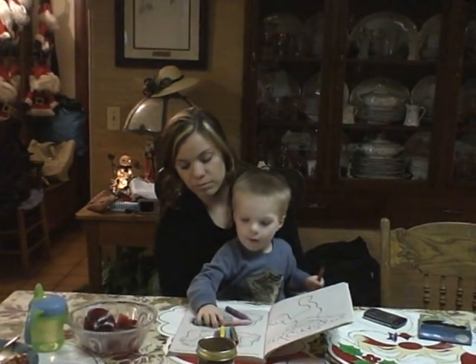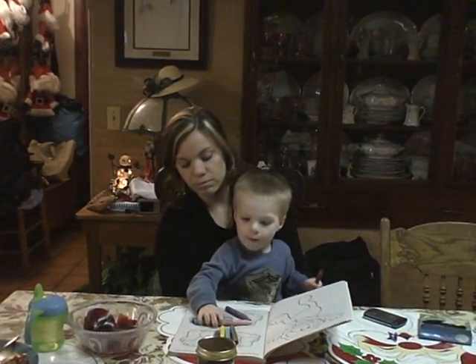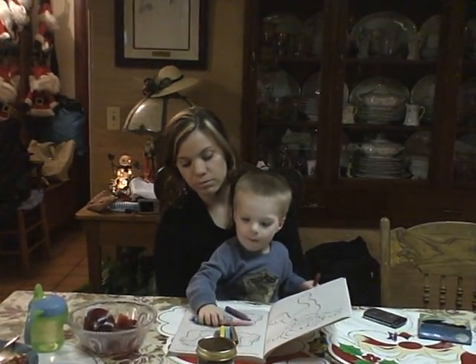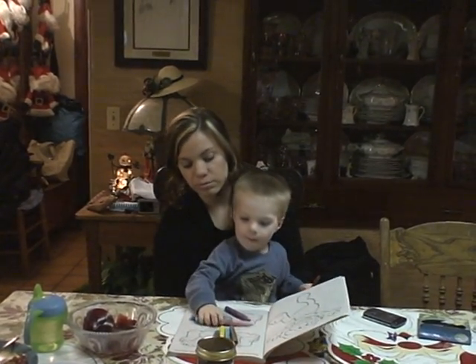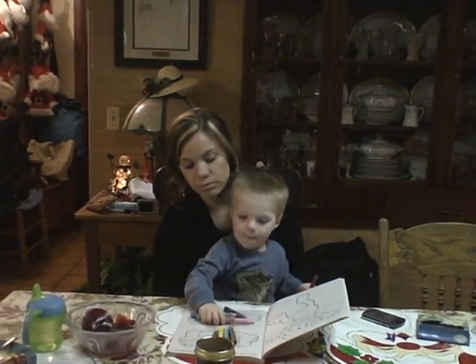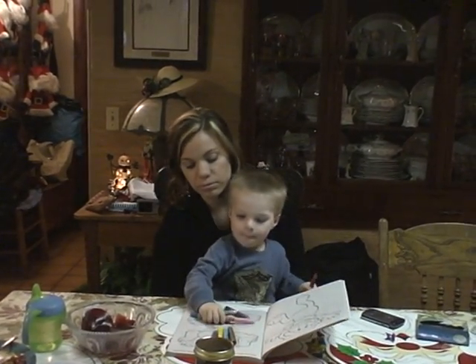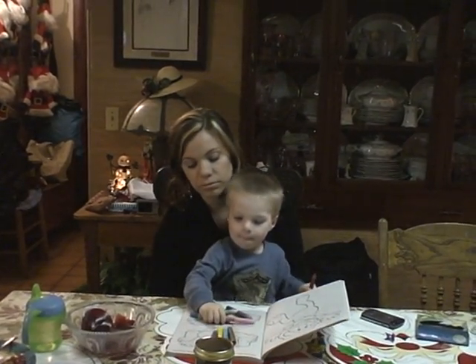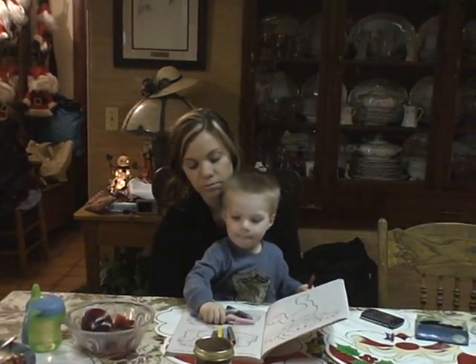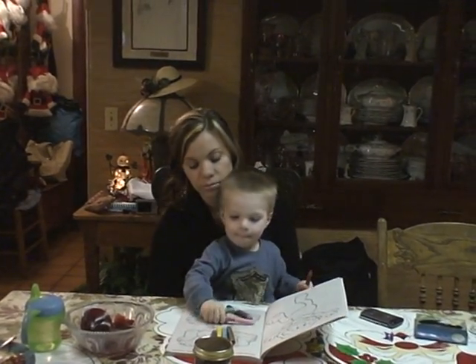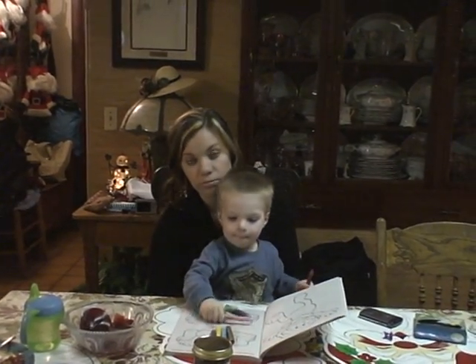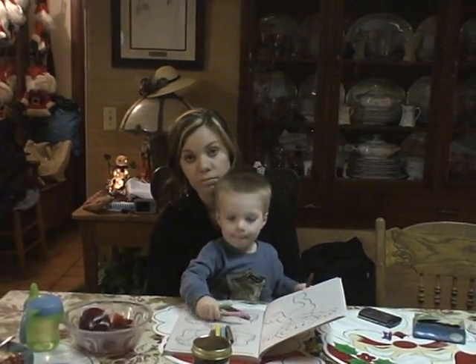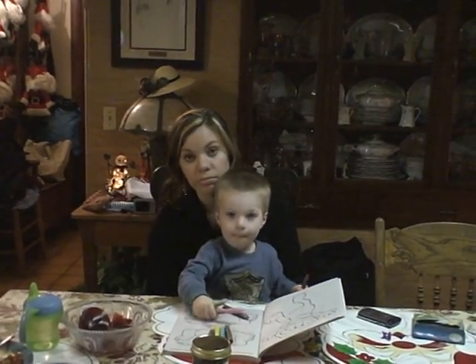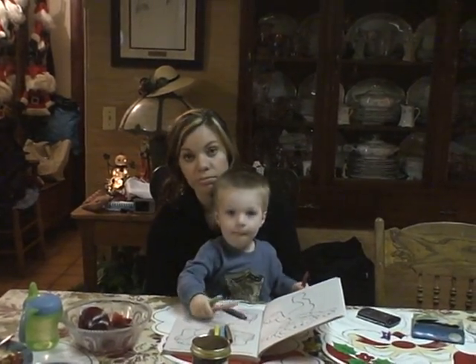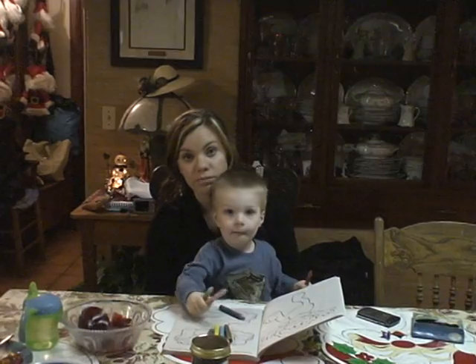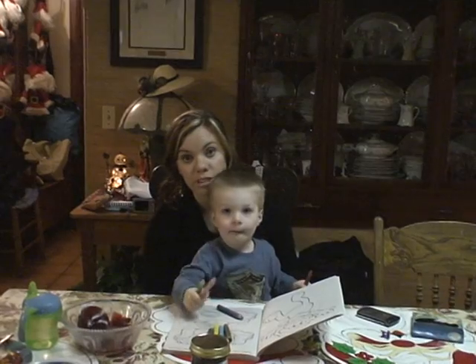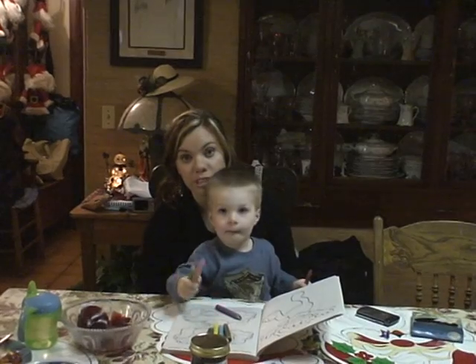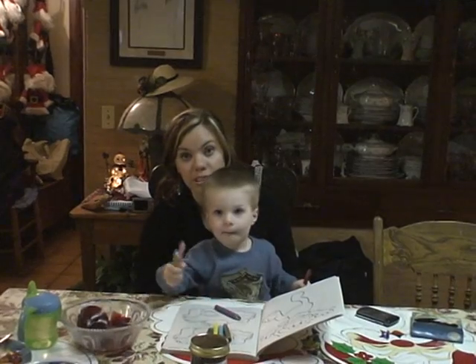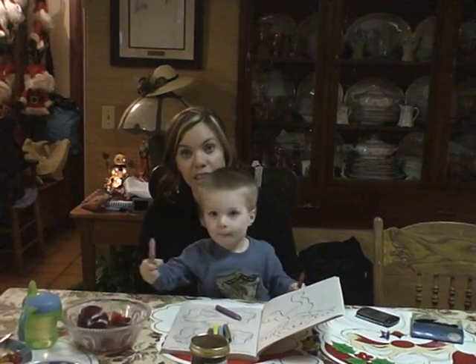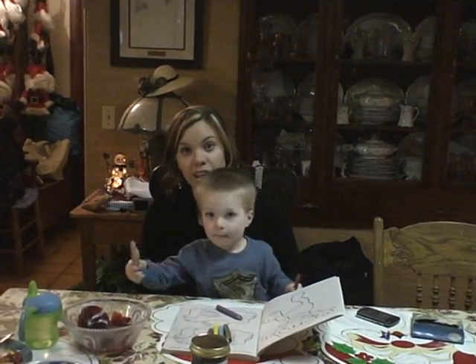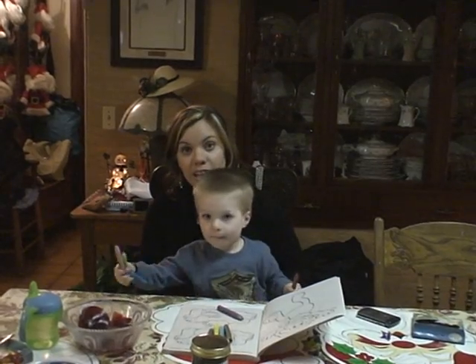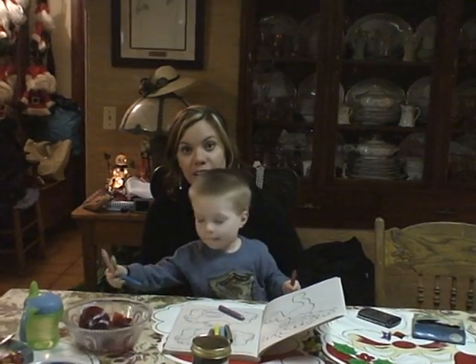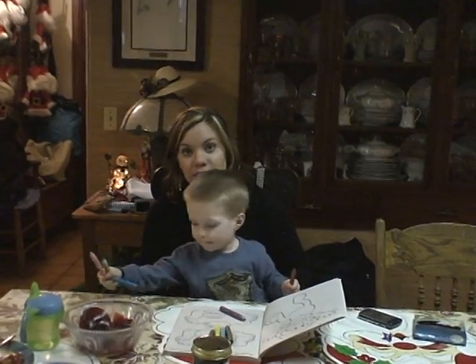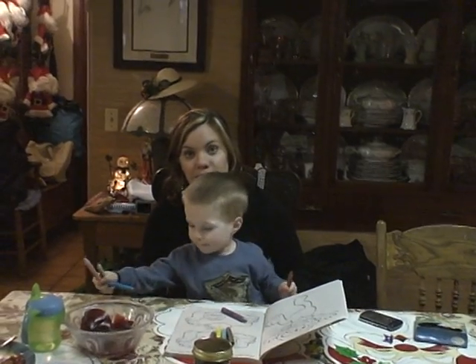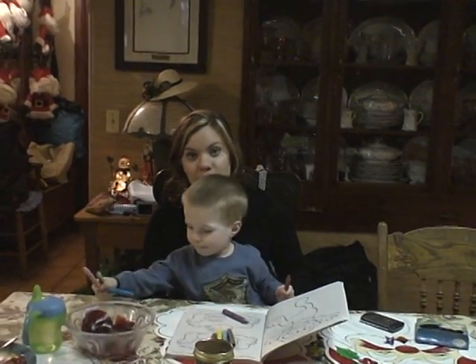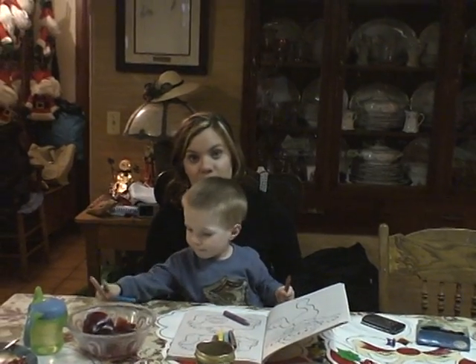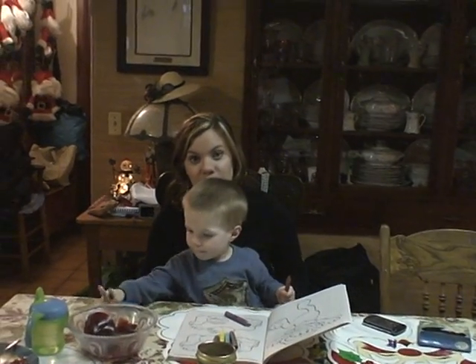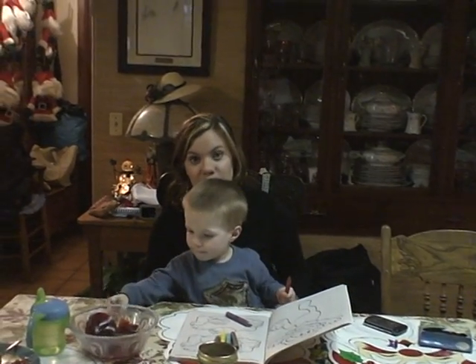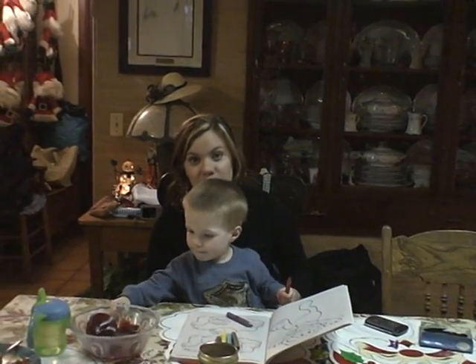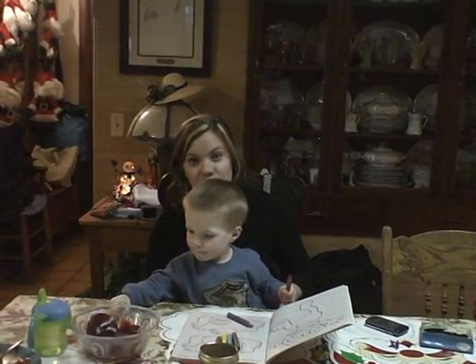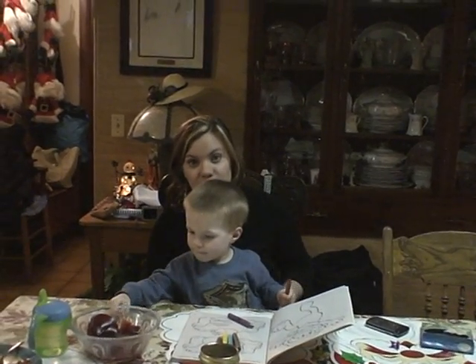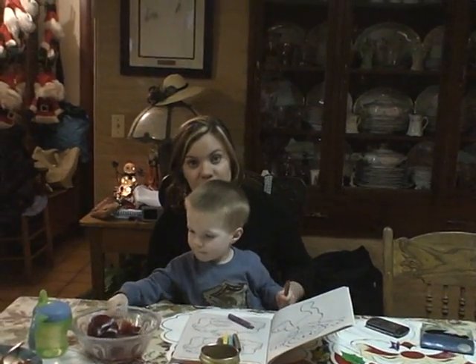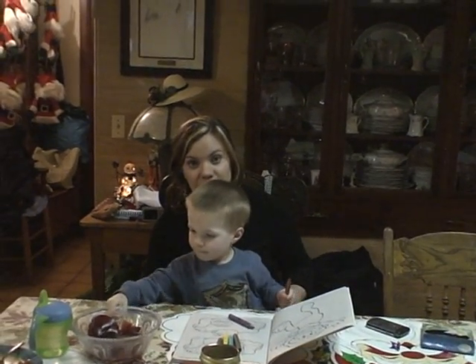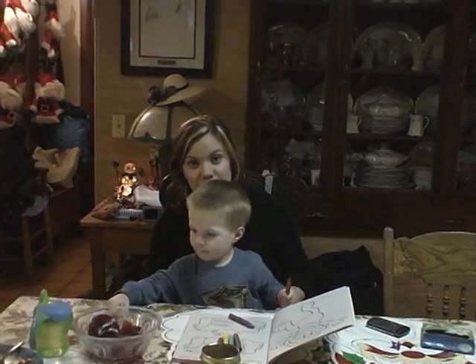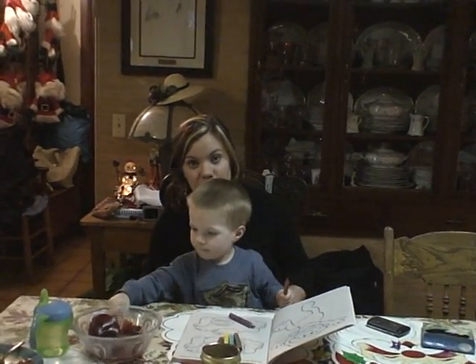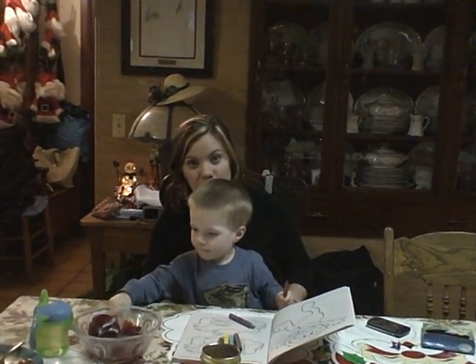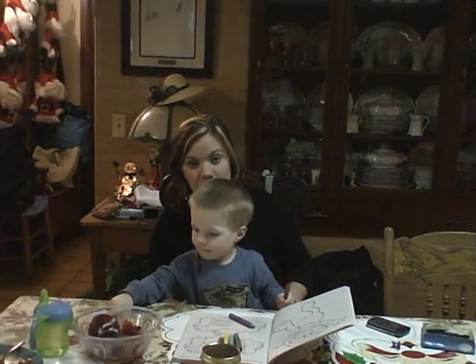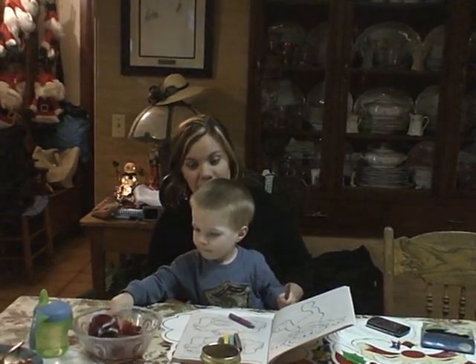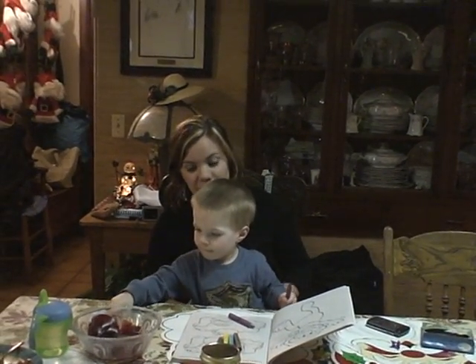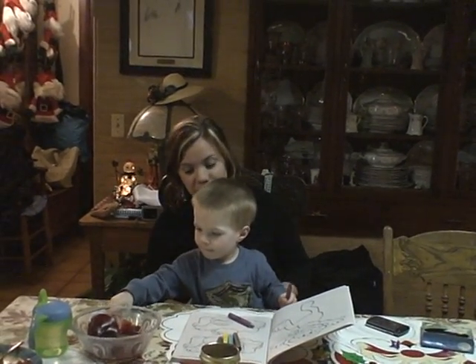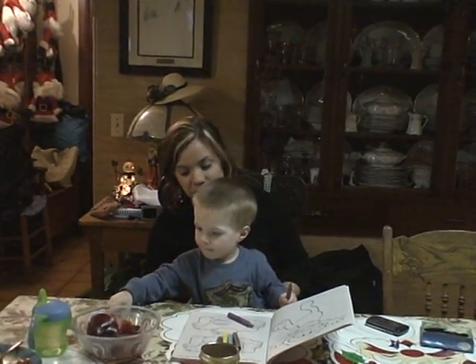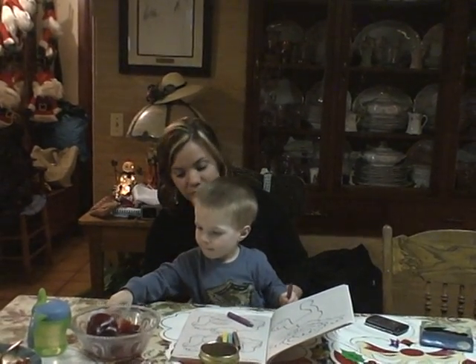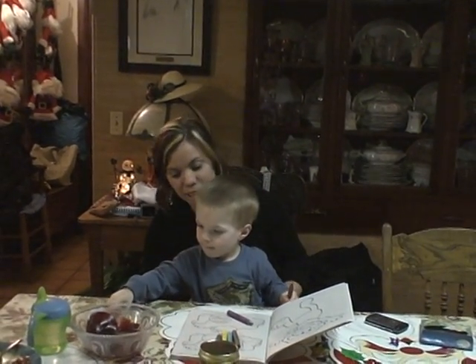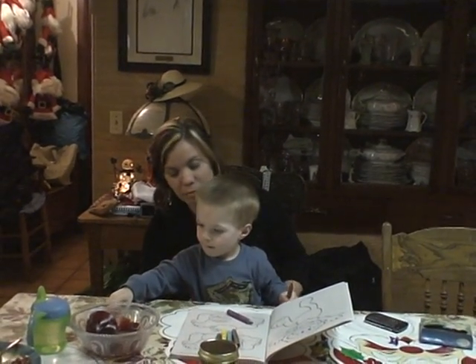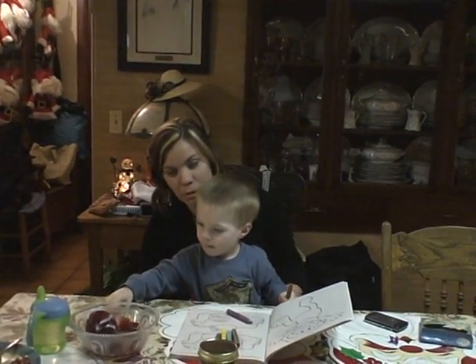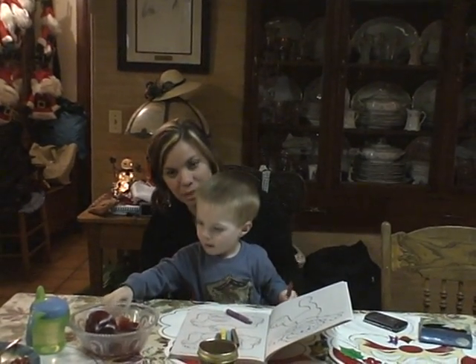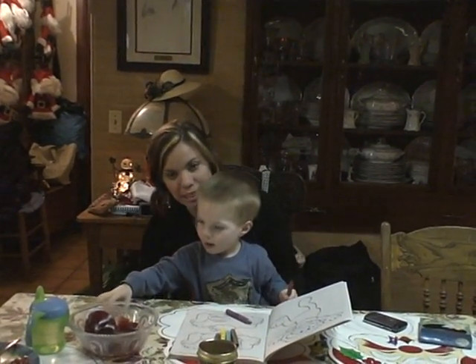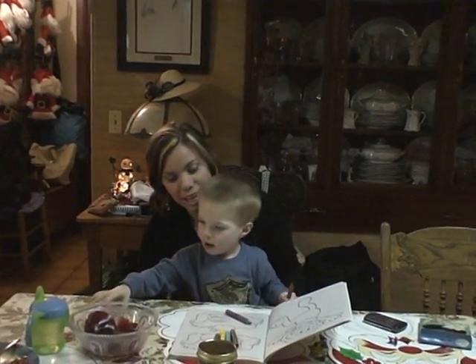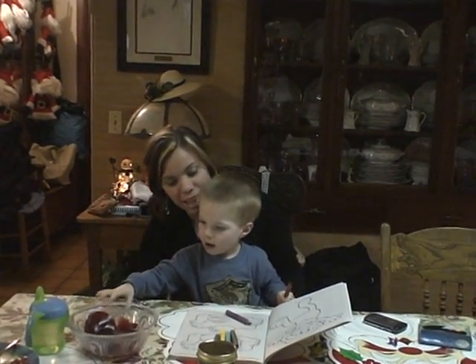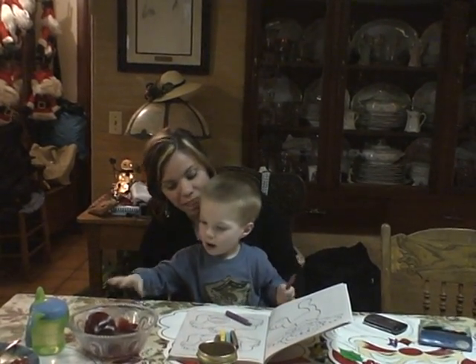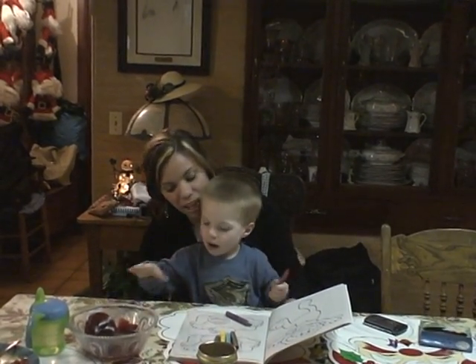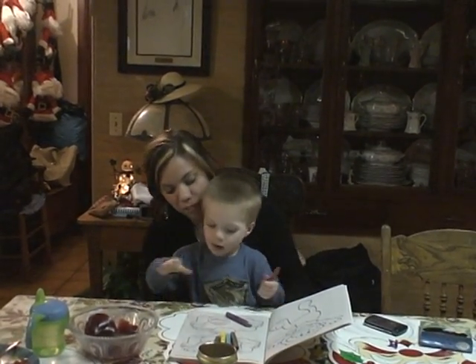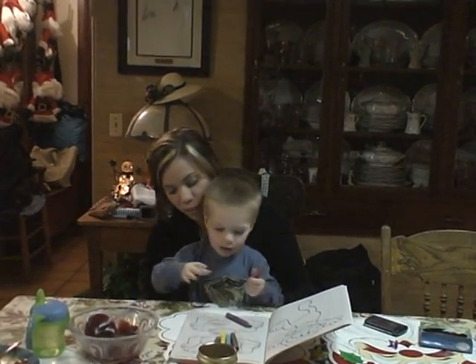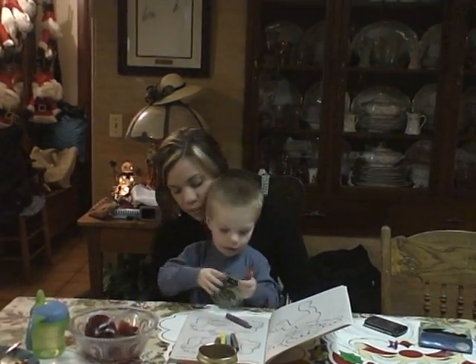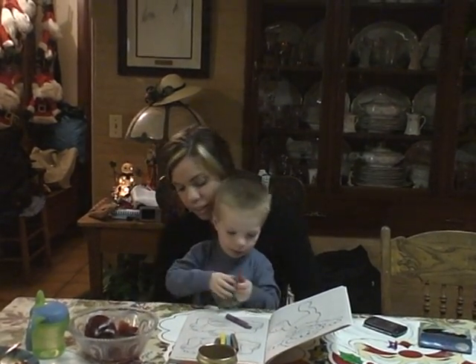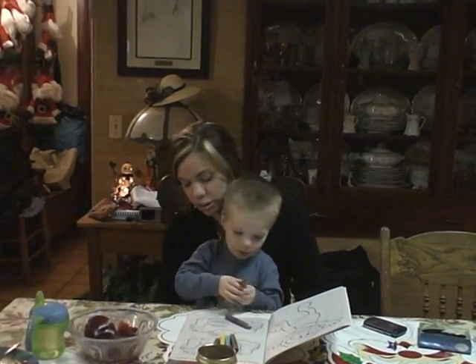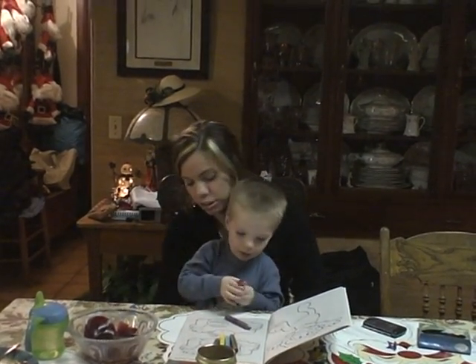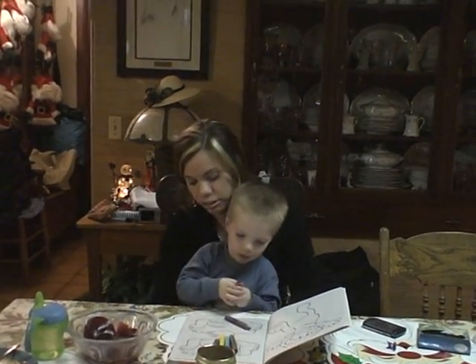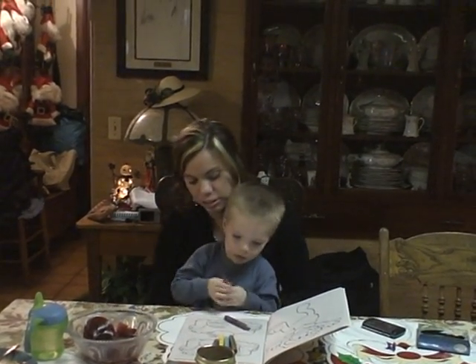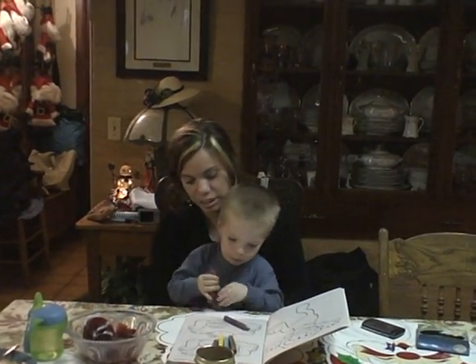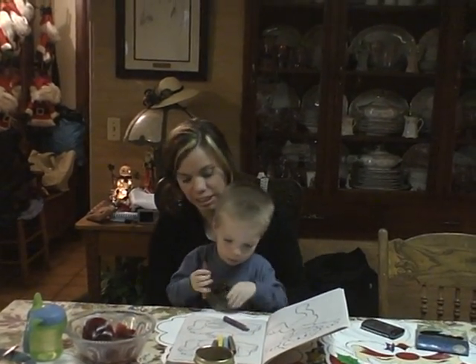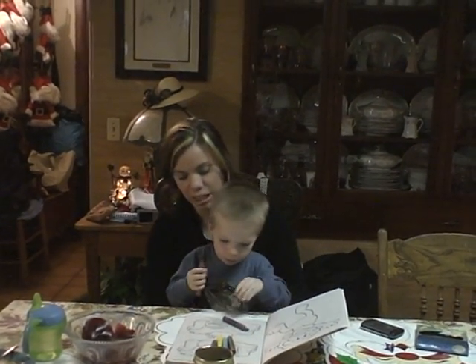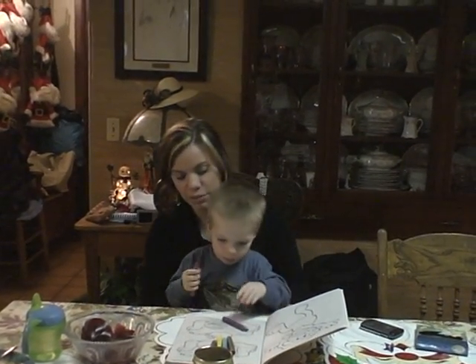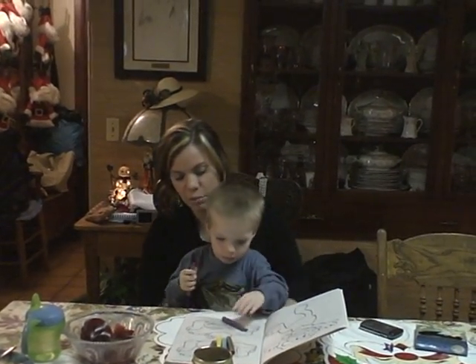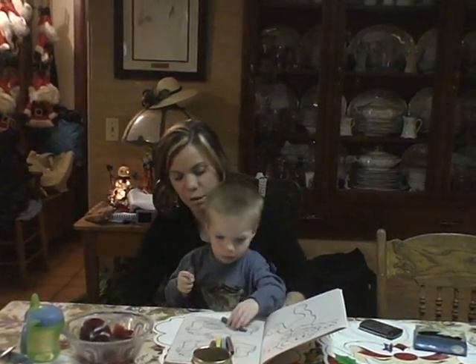Fischer. Fischer. I love you. Look at mommy. Say I love you, Fischer. I love you, mommy.